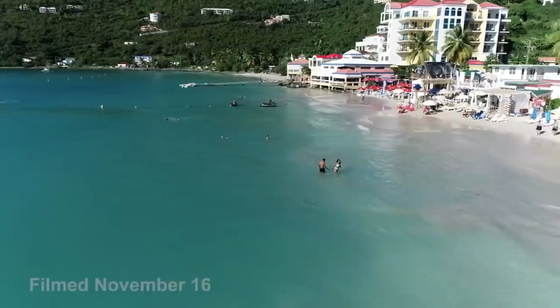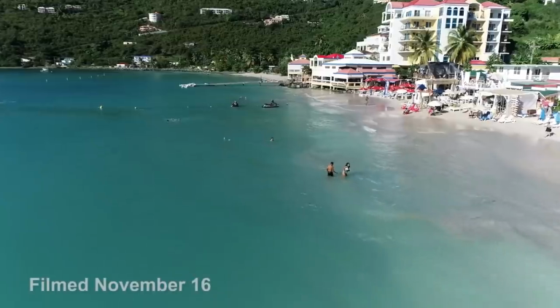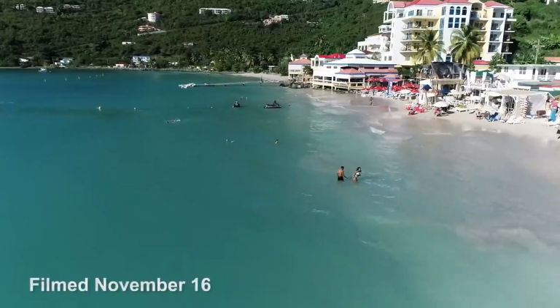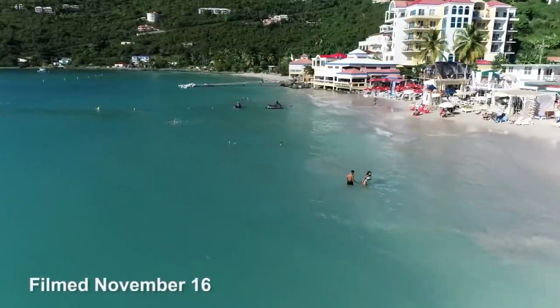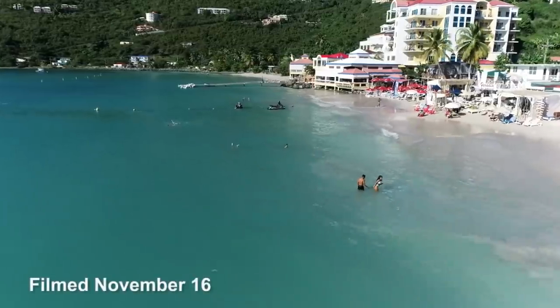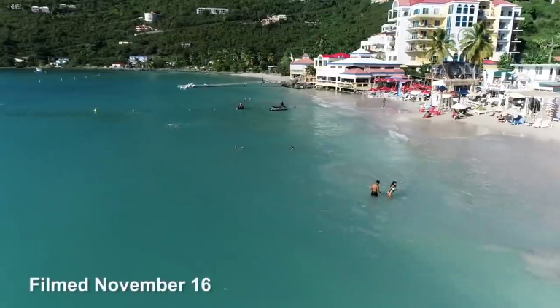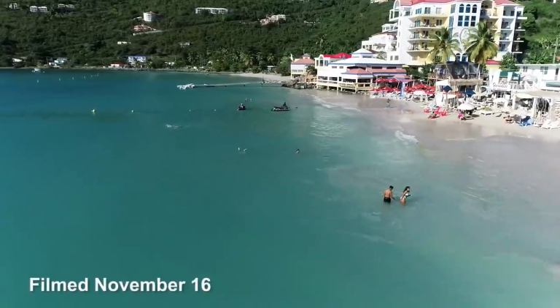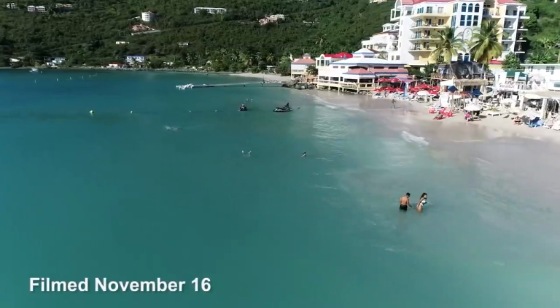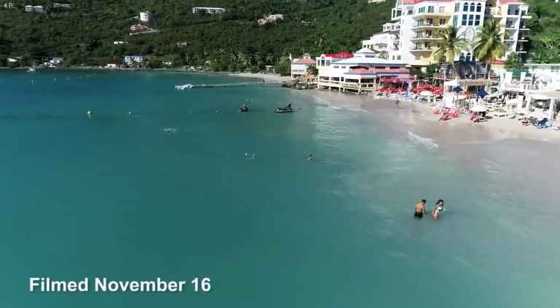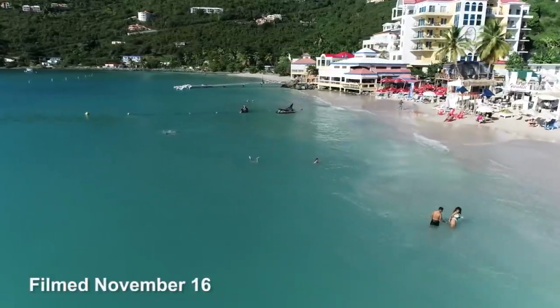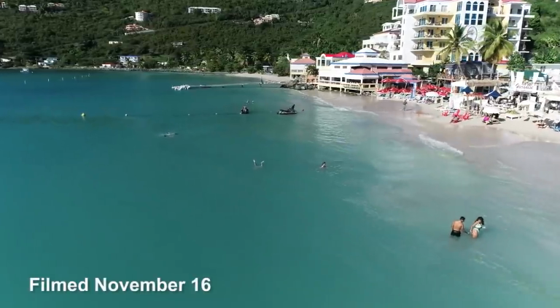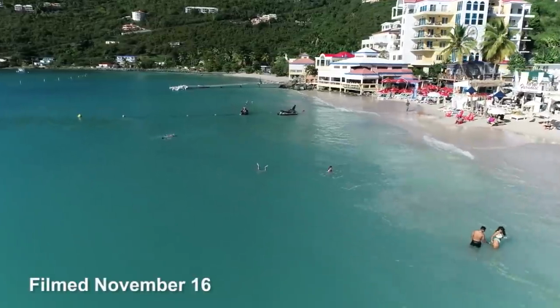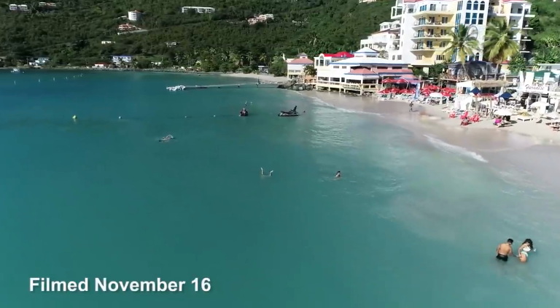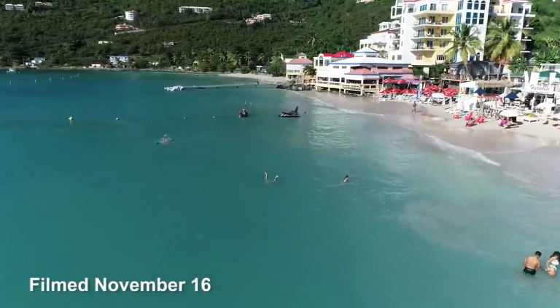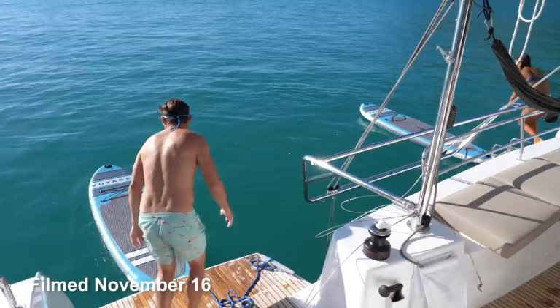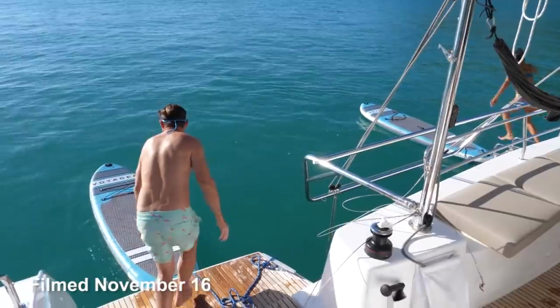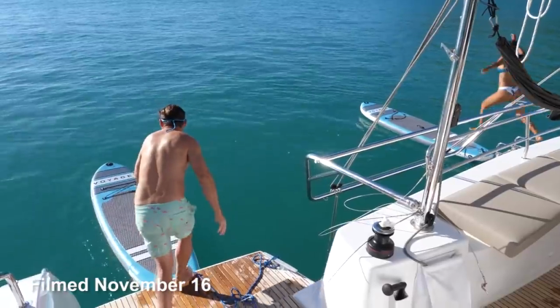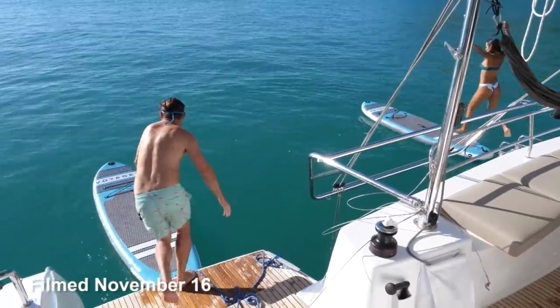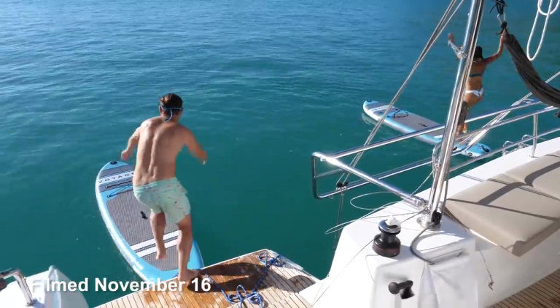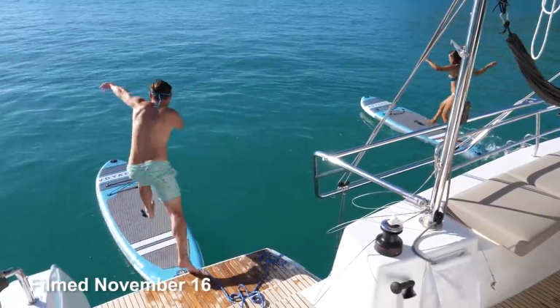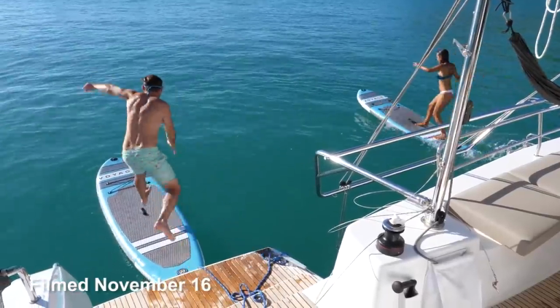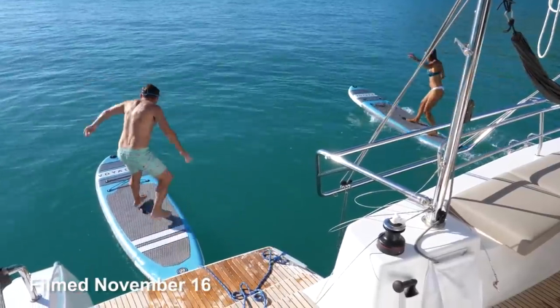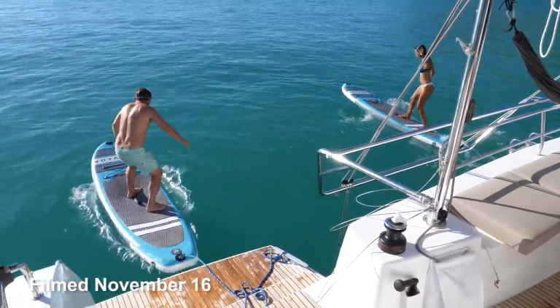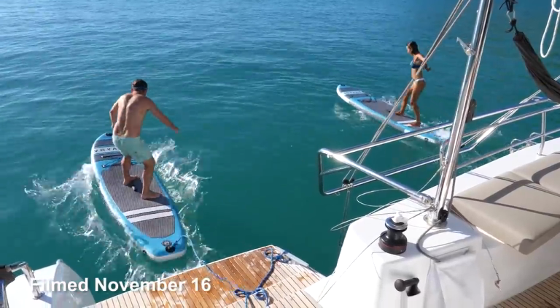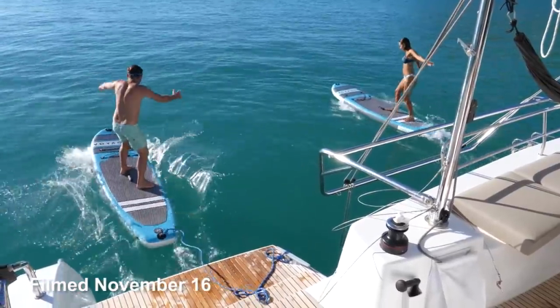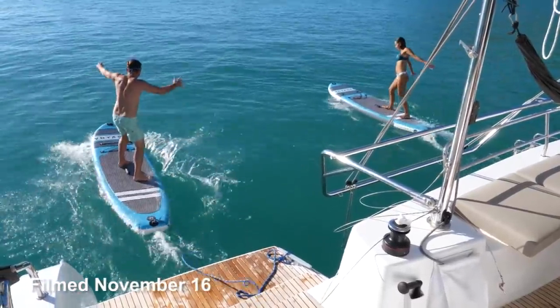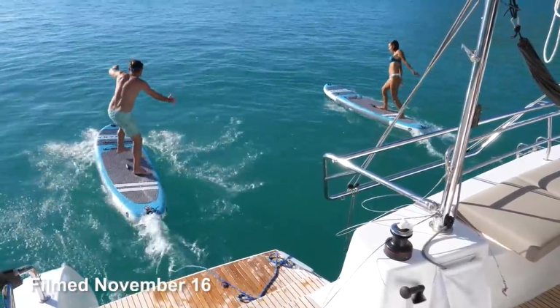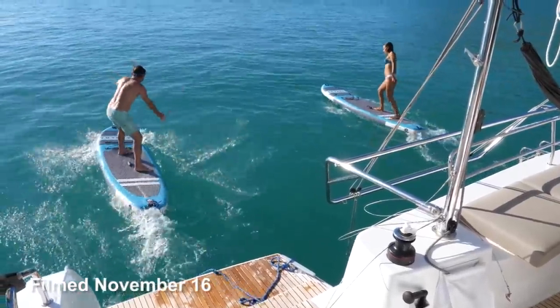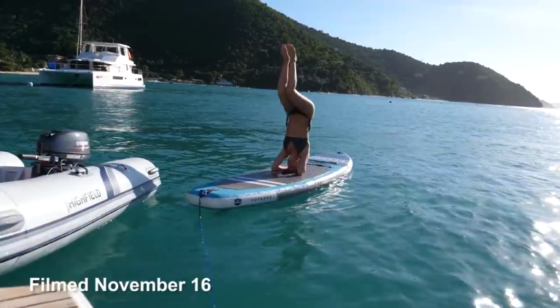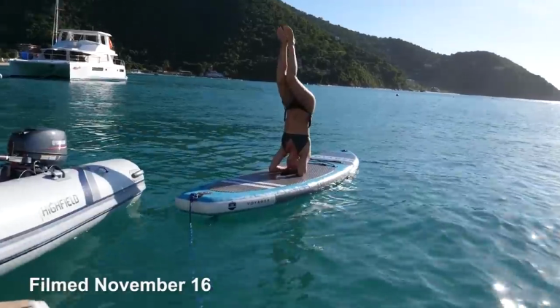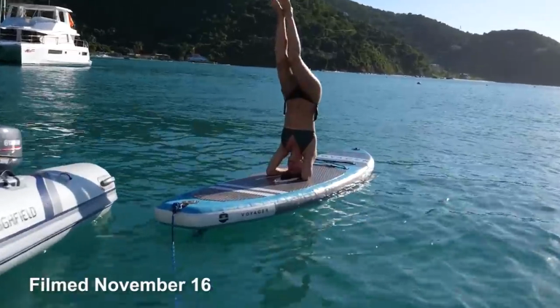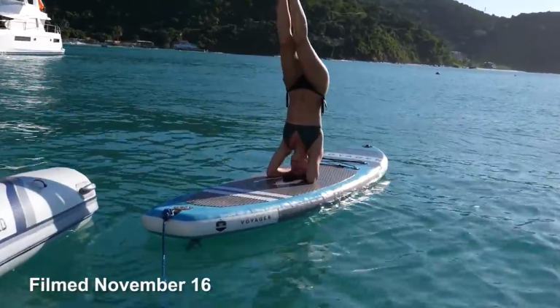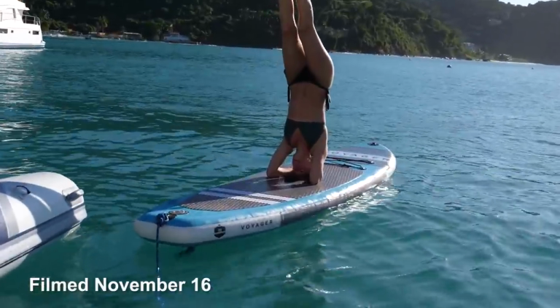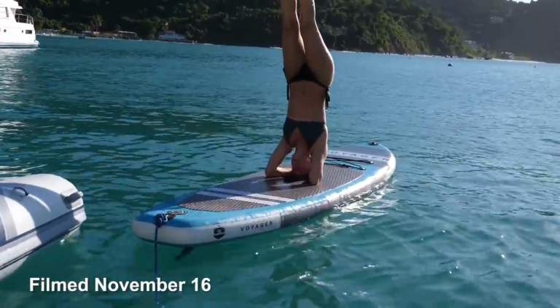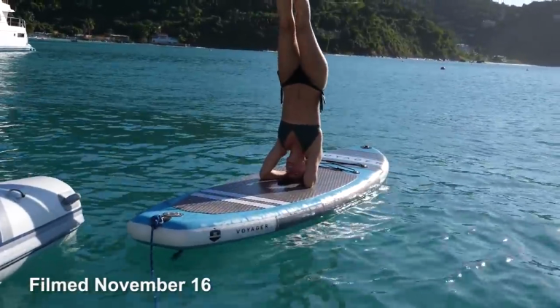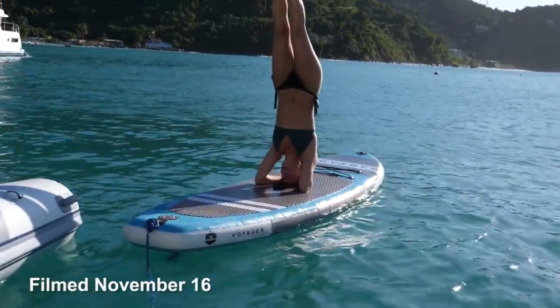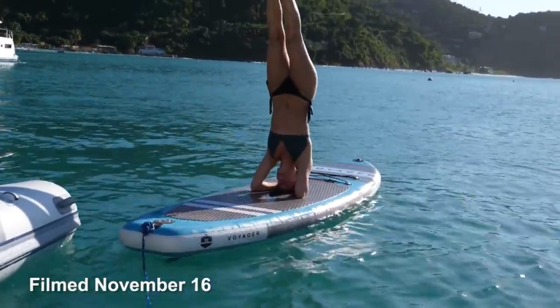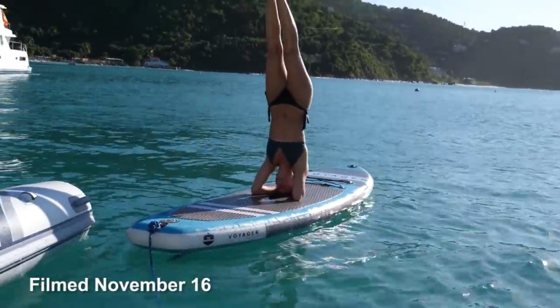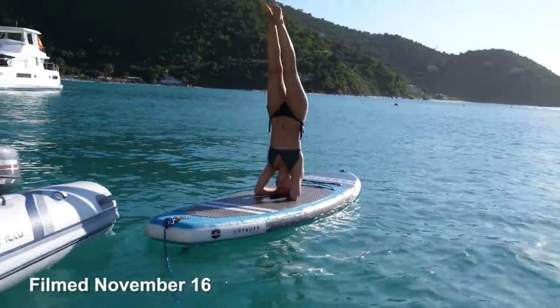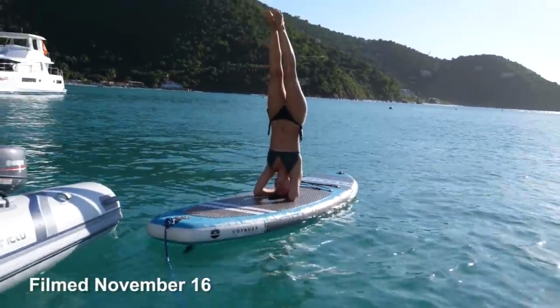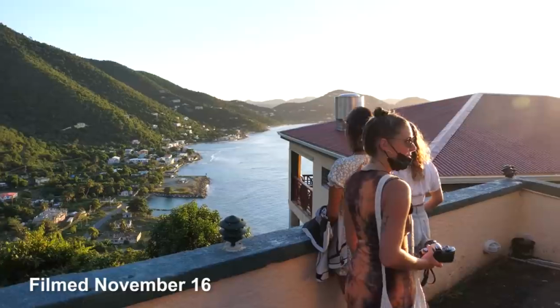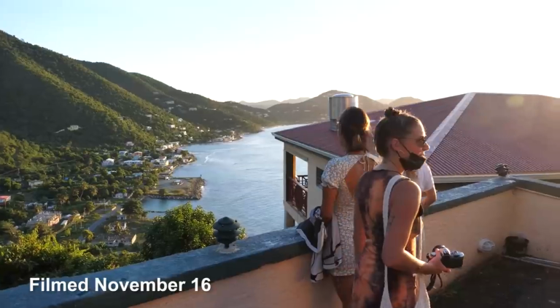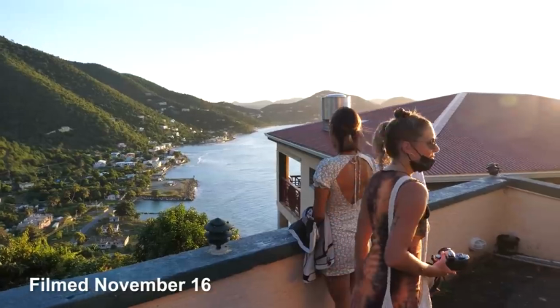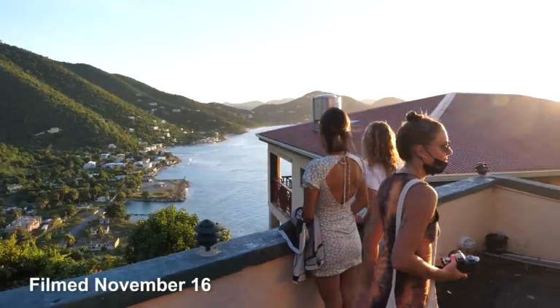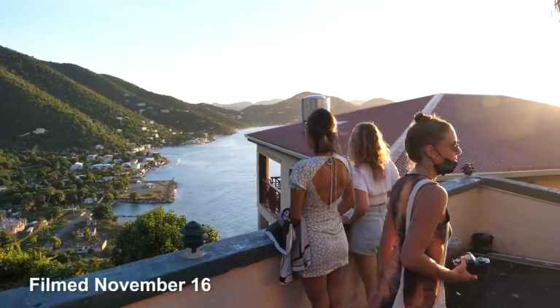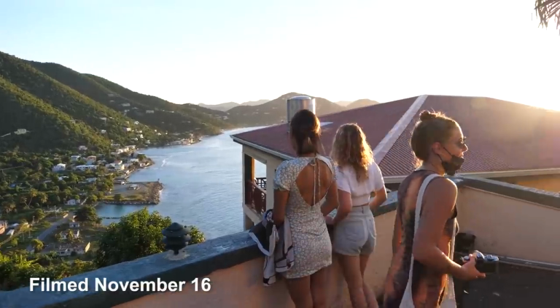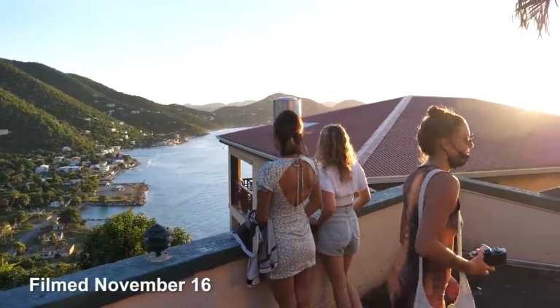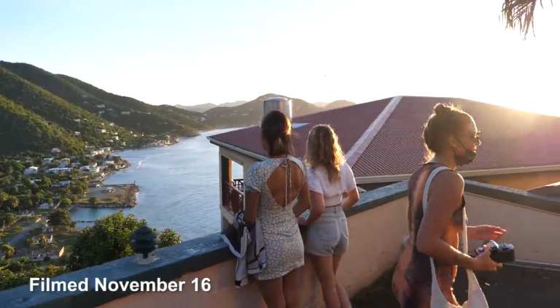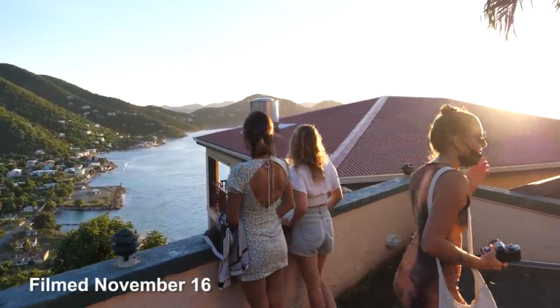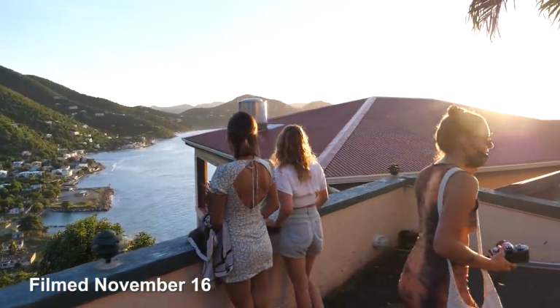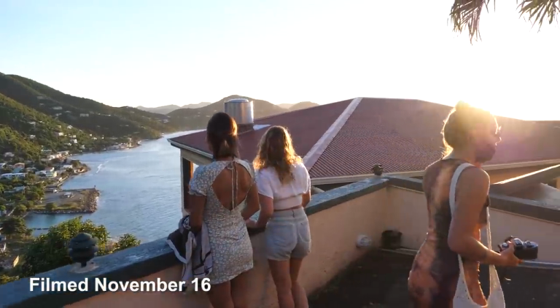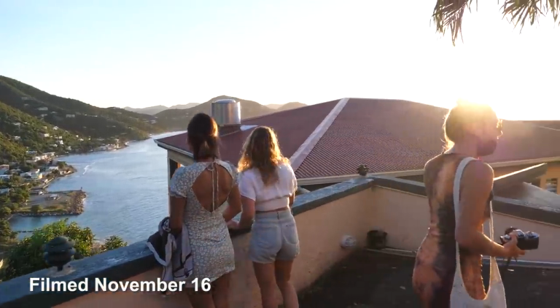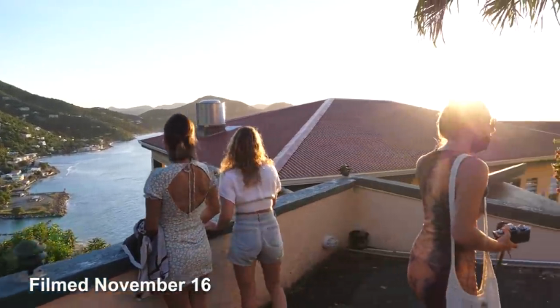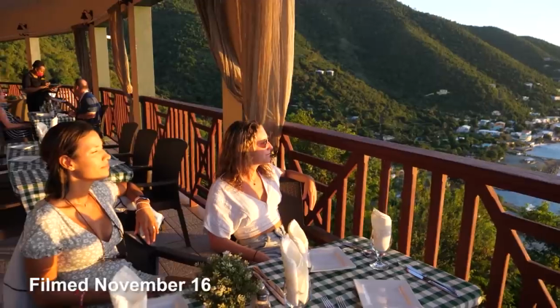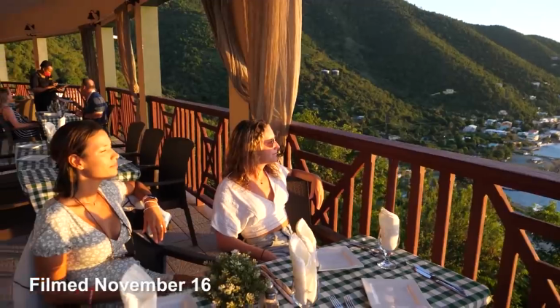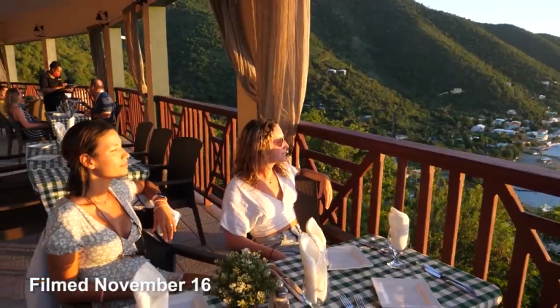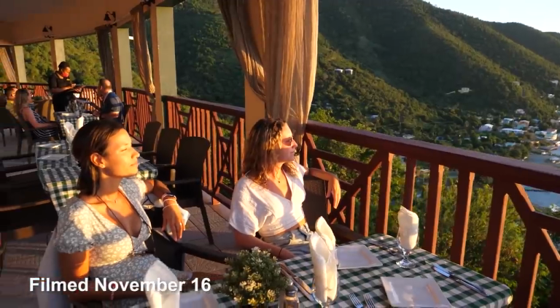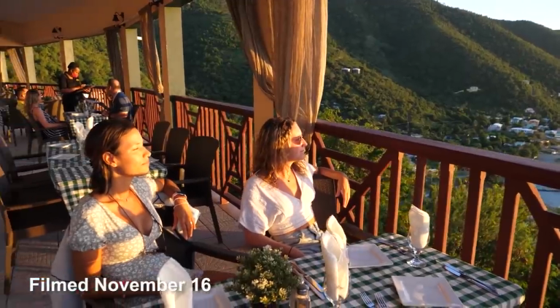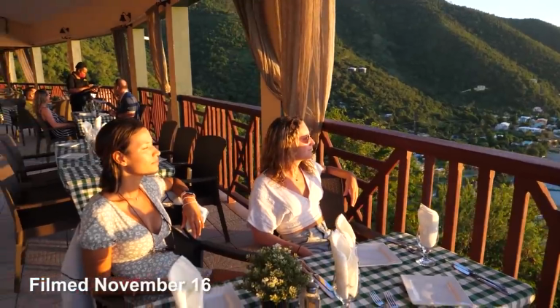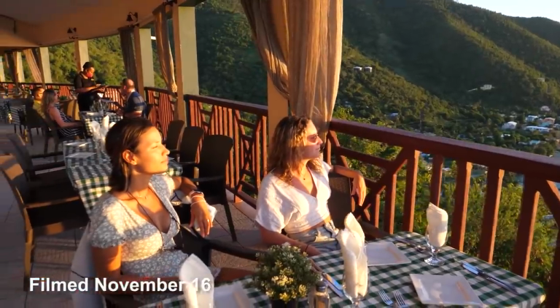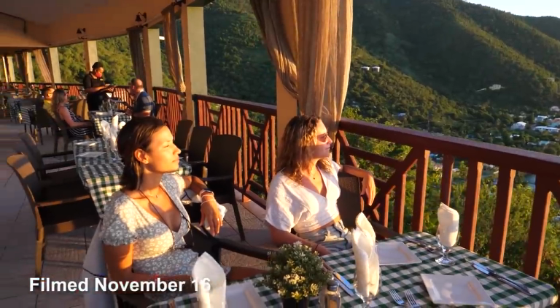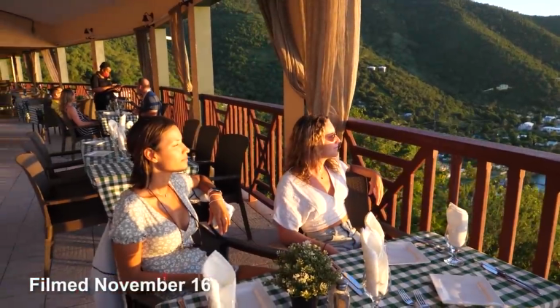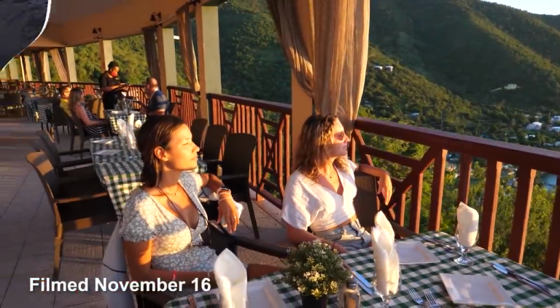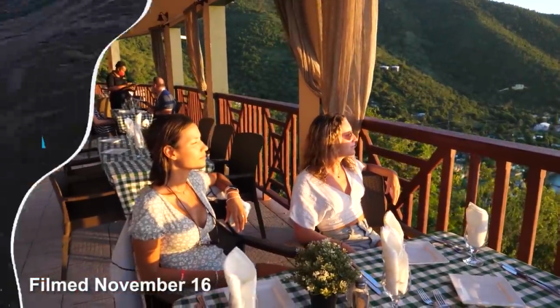In this Sailing Doodles, we explore the north coast of Tortola, the girls get in a little paddleboard yoga, and then we find the most beautiful spot to watch the sunset in the BVI.